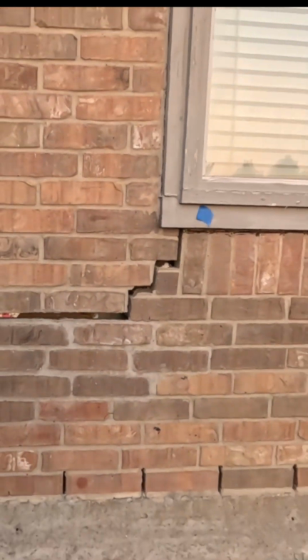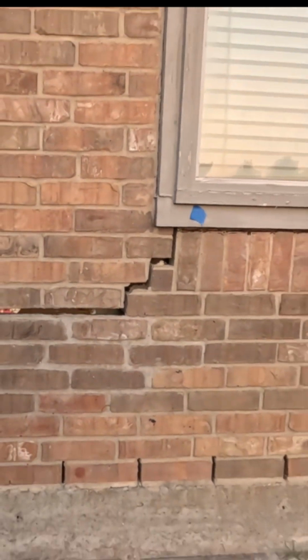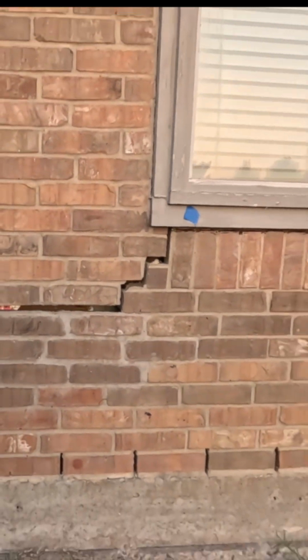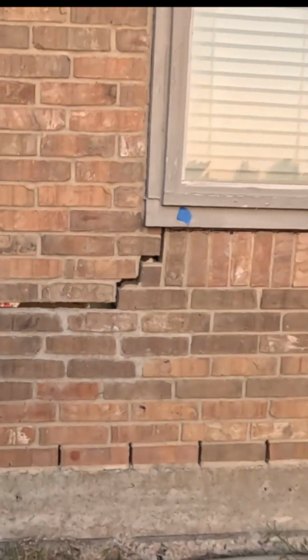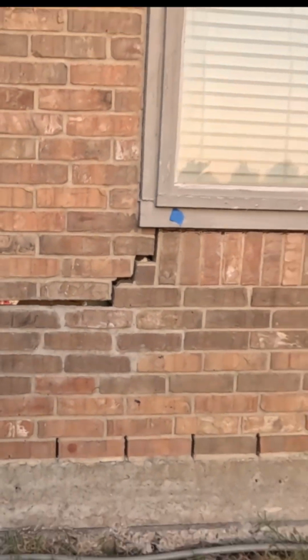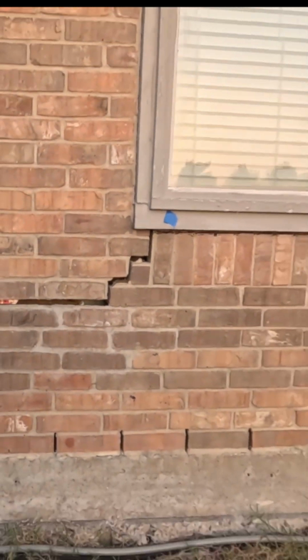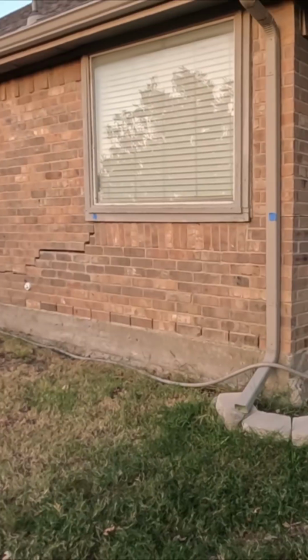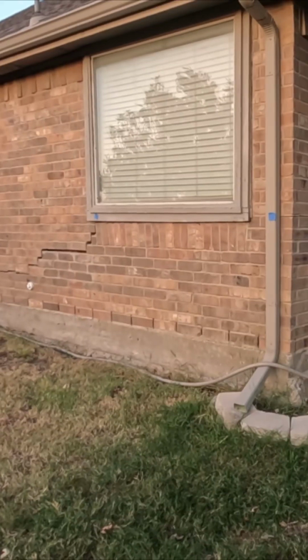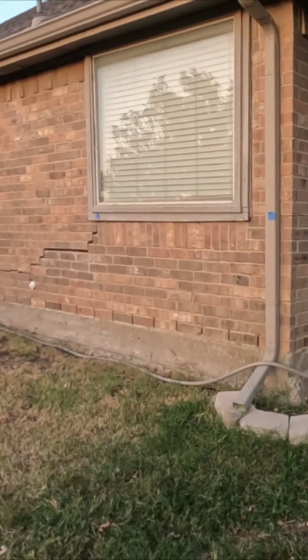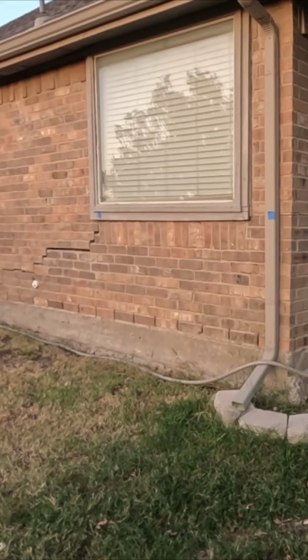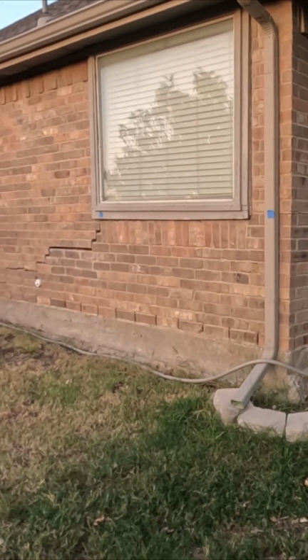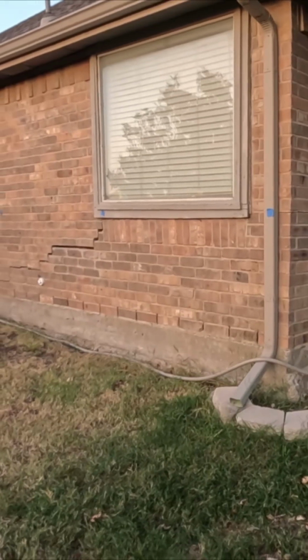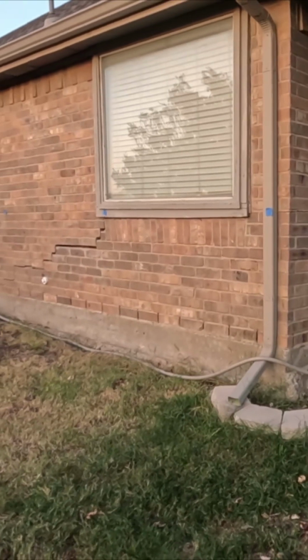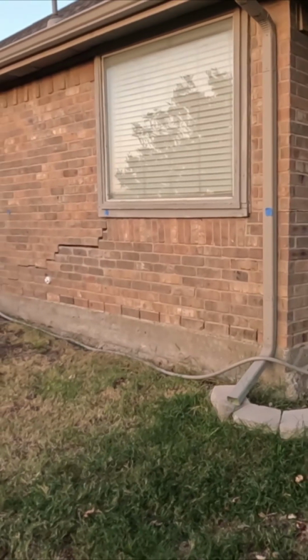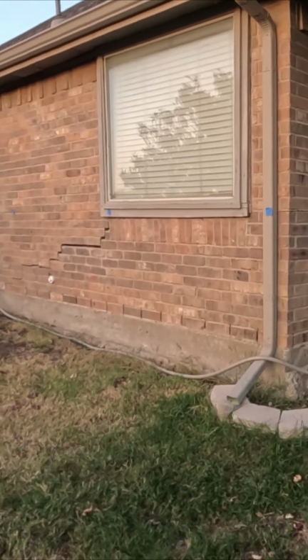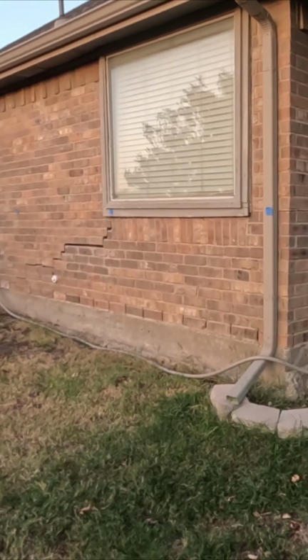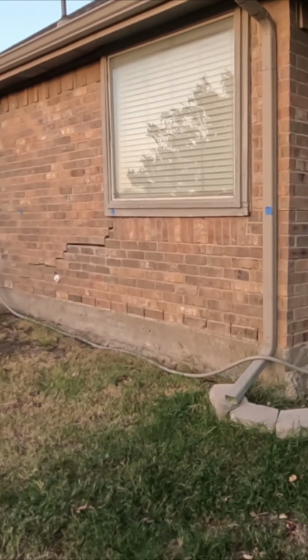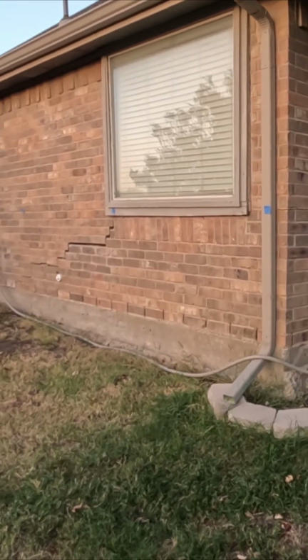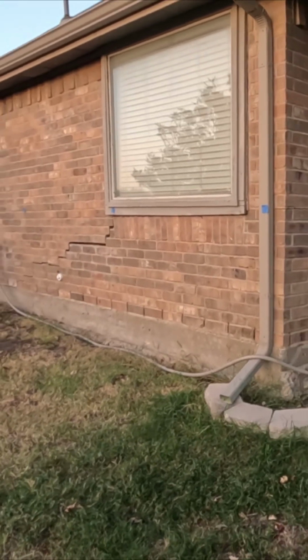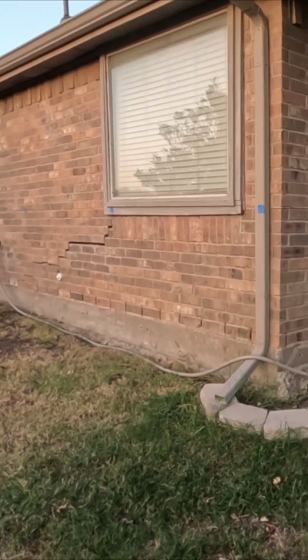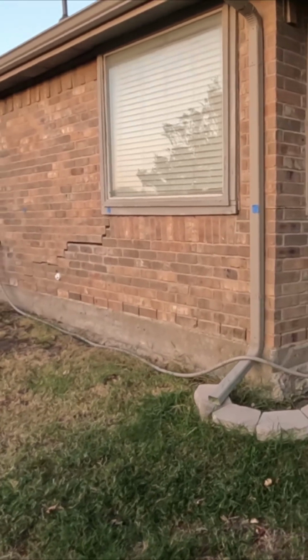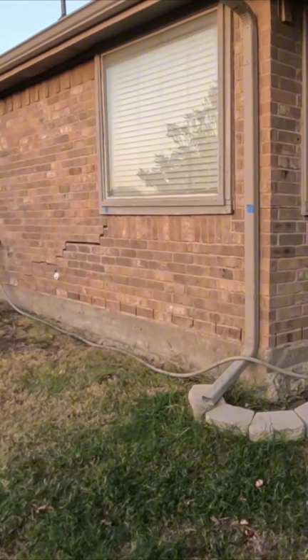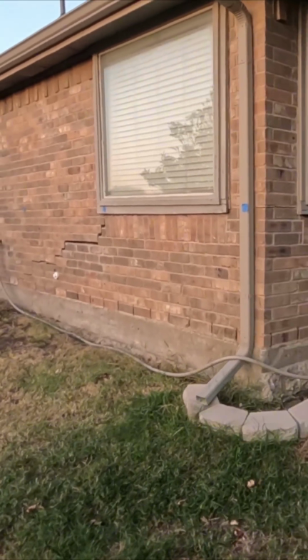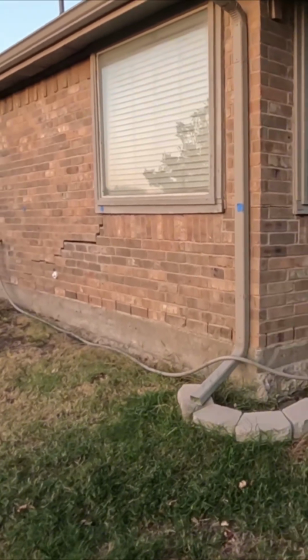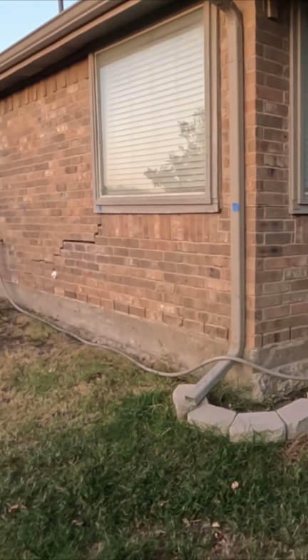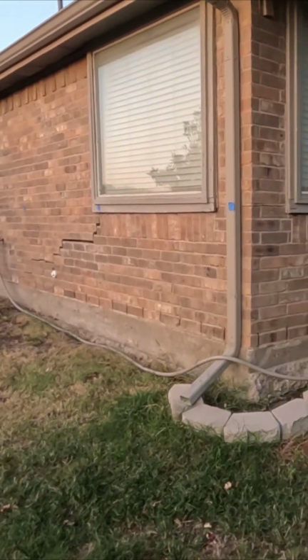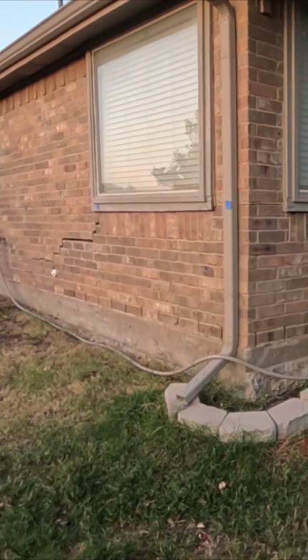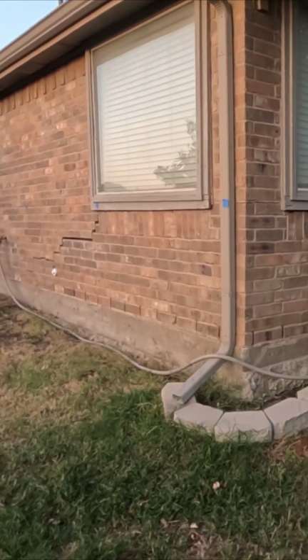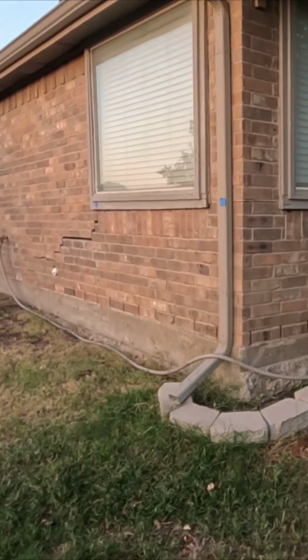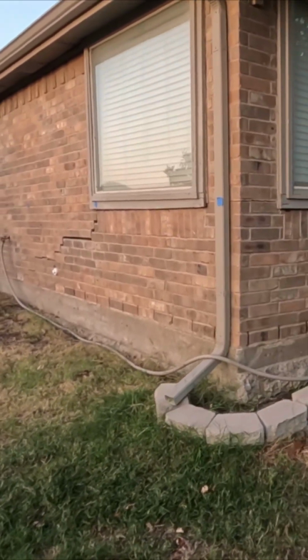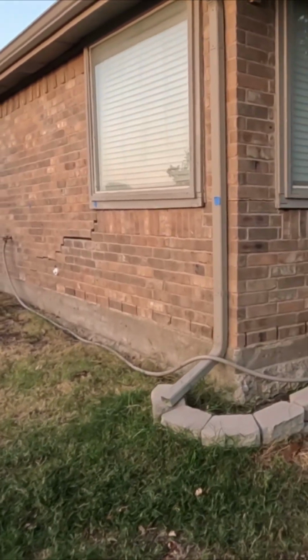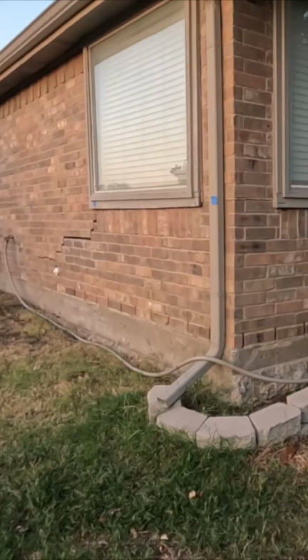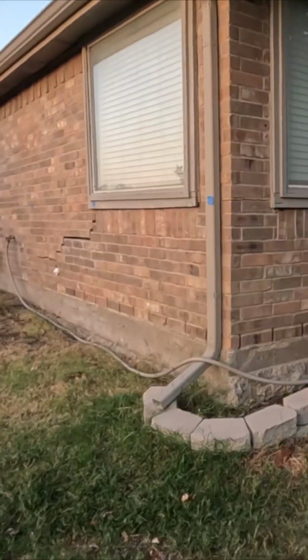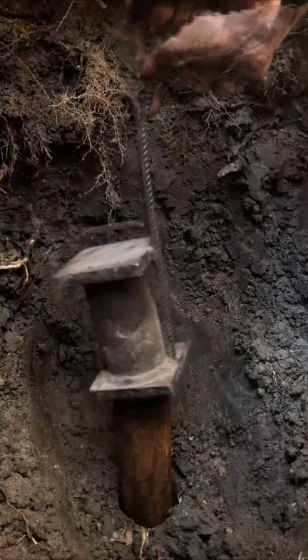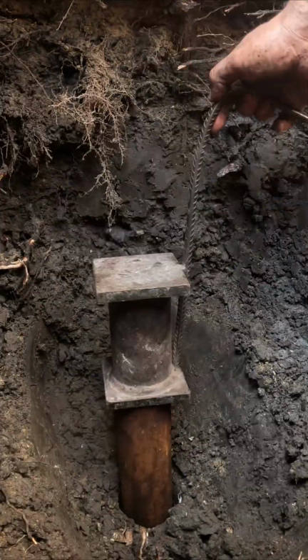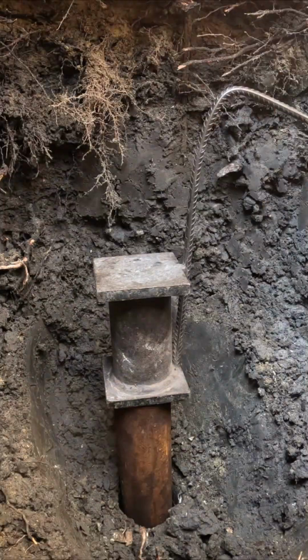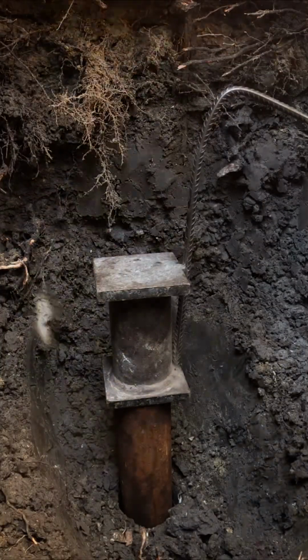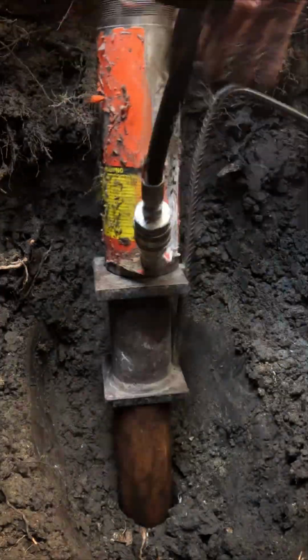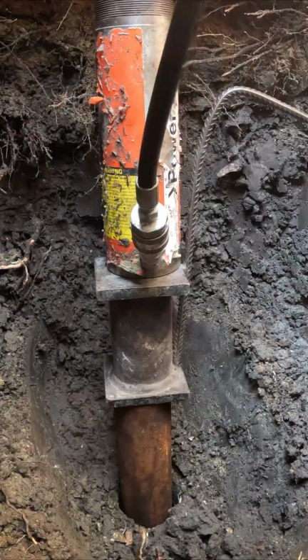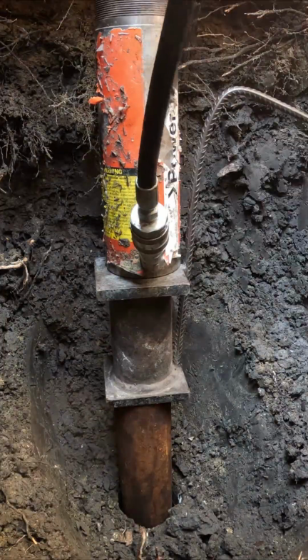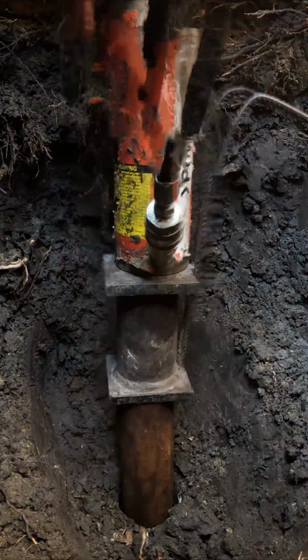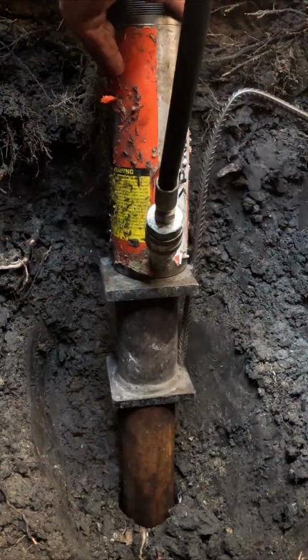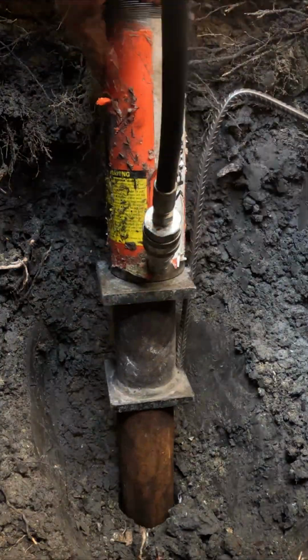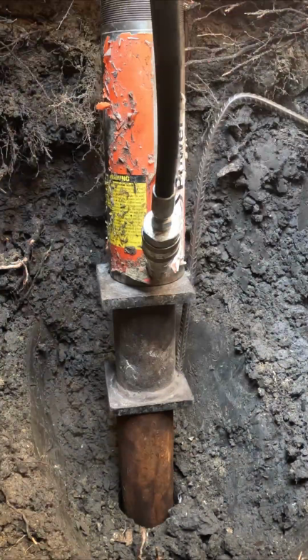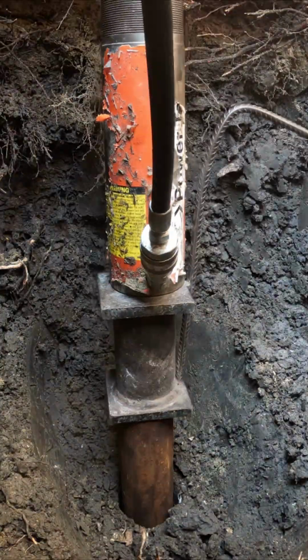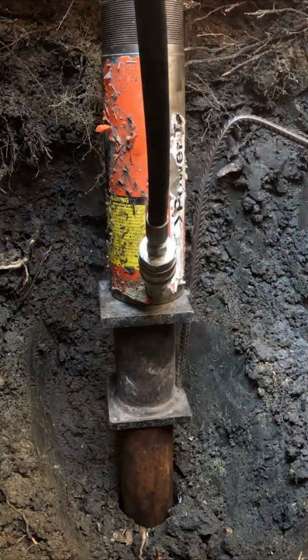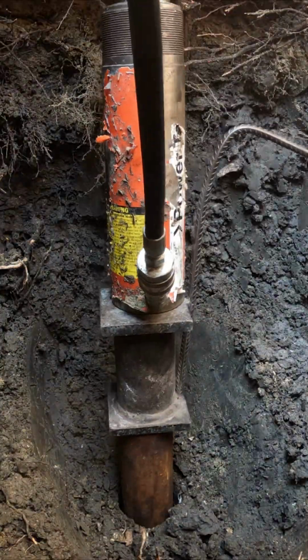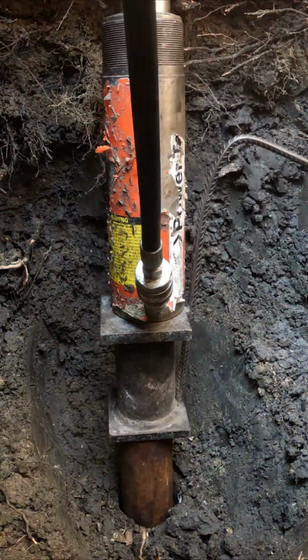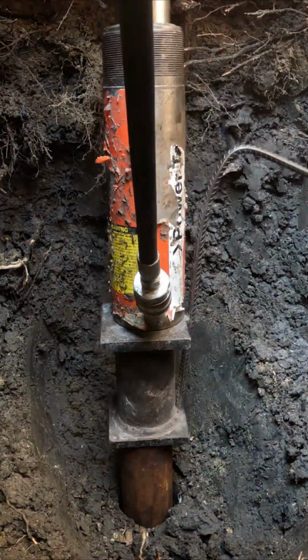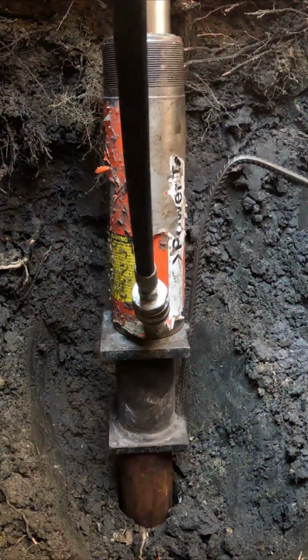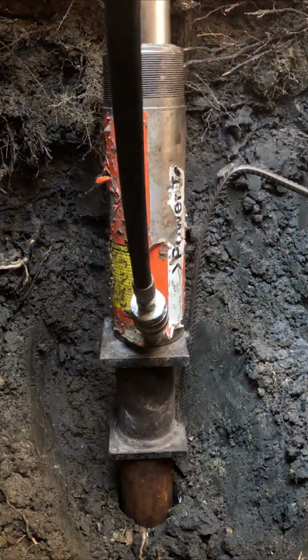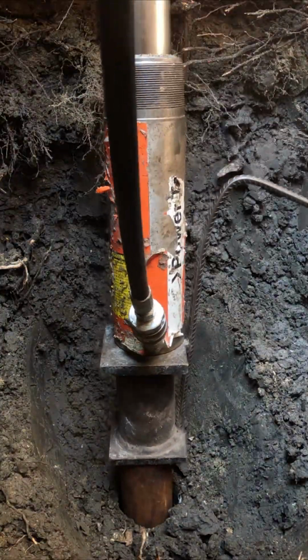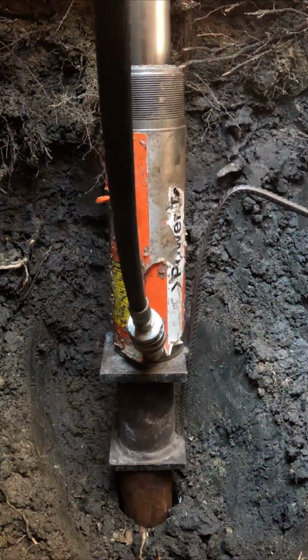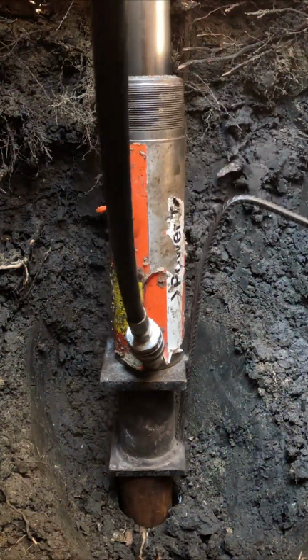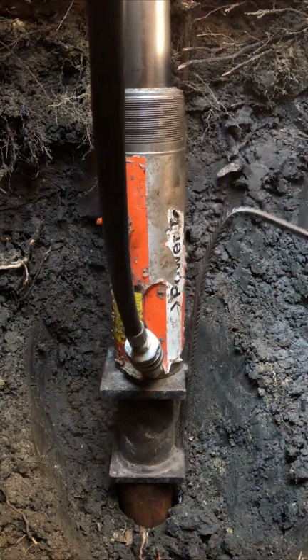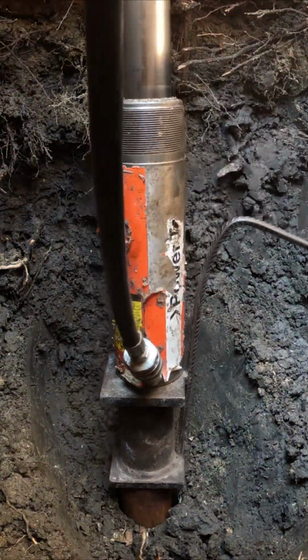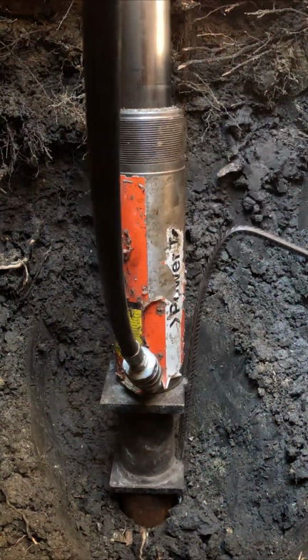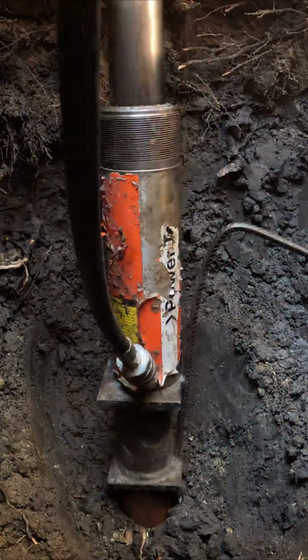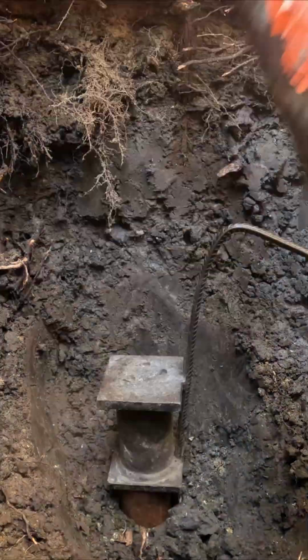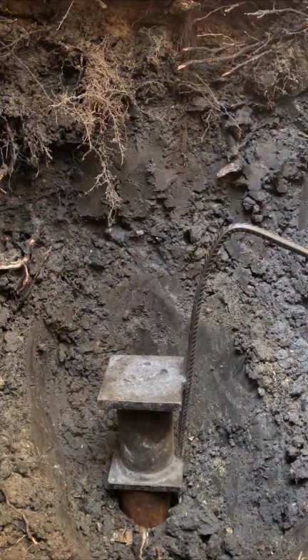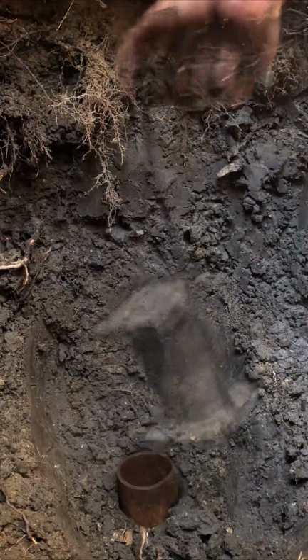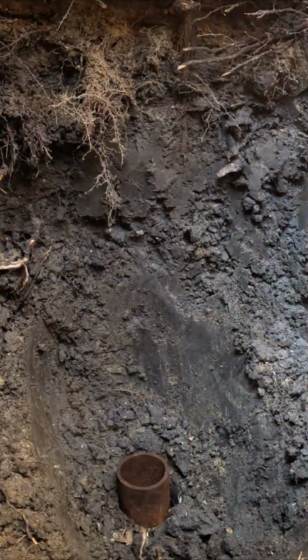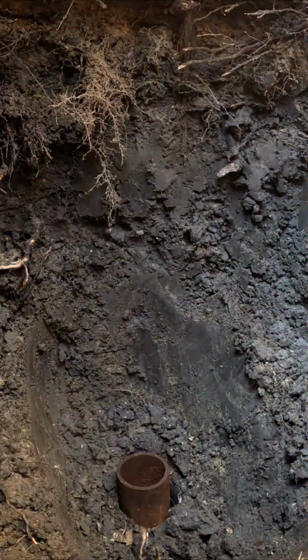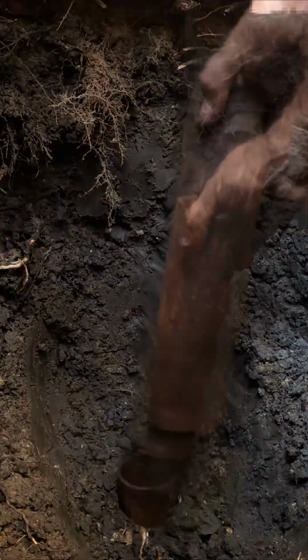Why? Because the failures we see in foundation piers almost never come from rust. They come from poor installation.